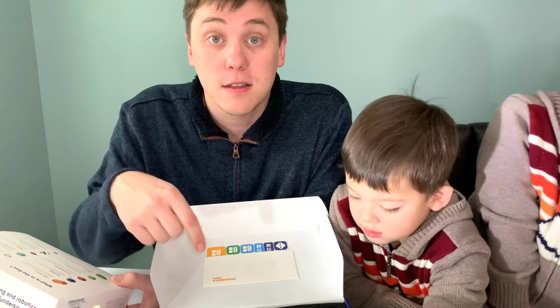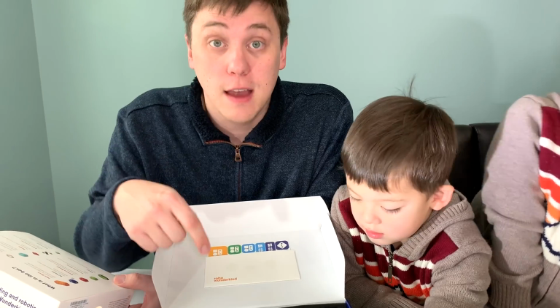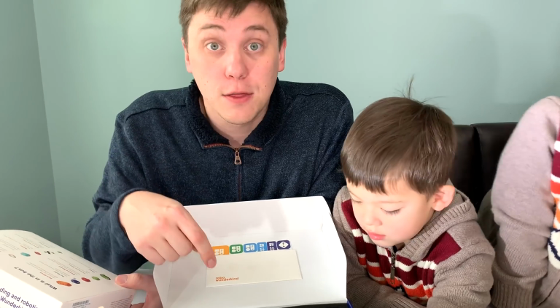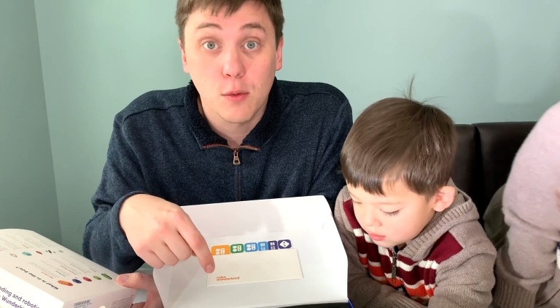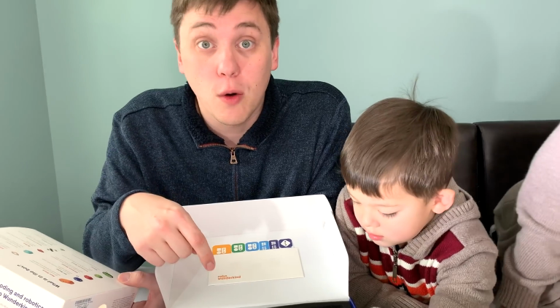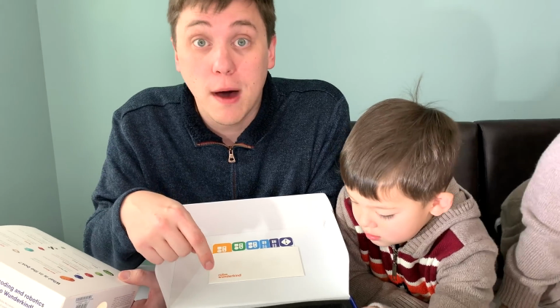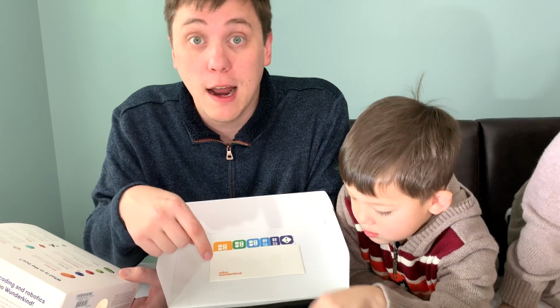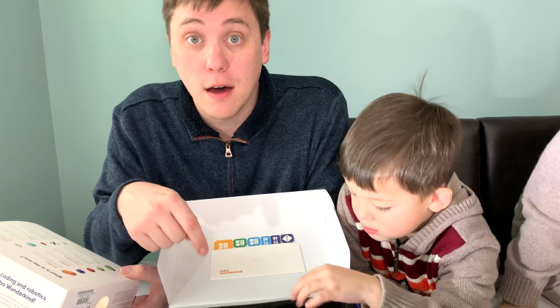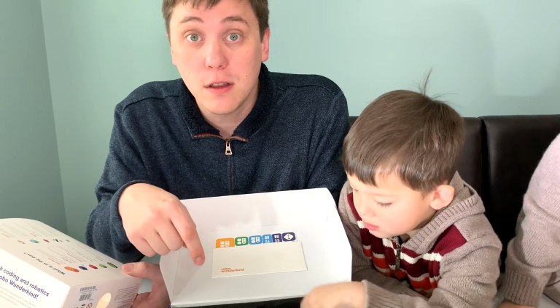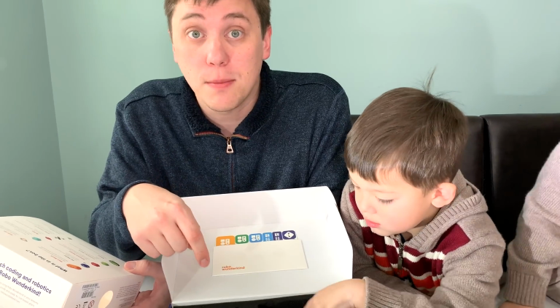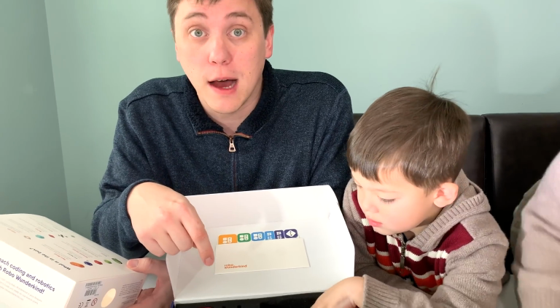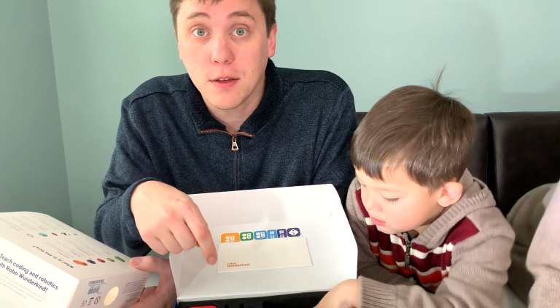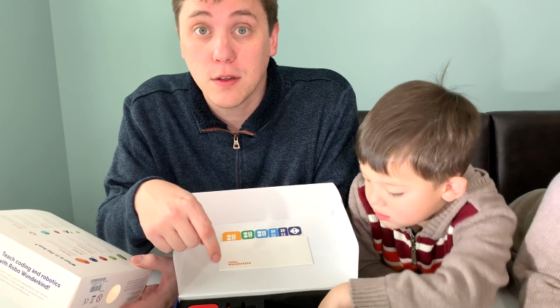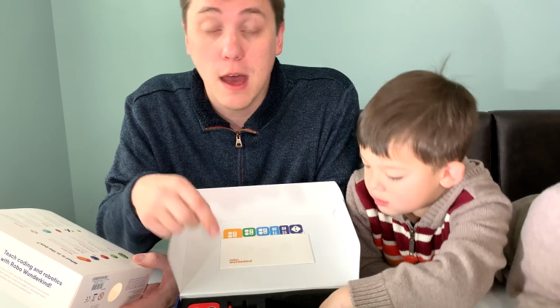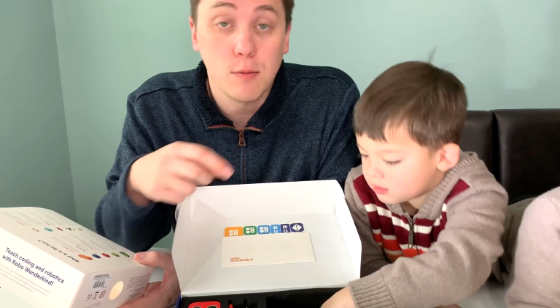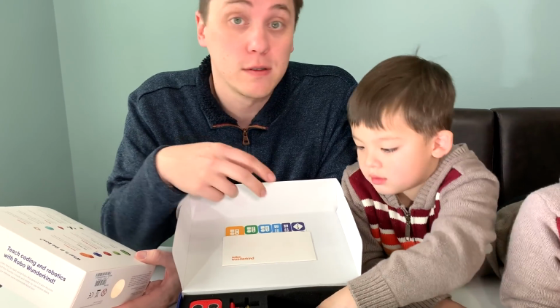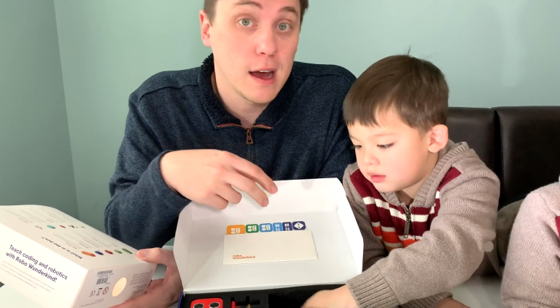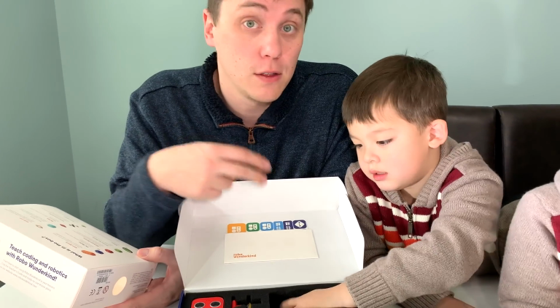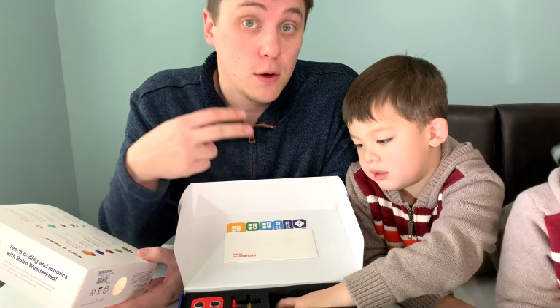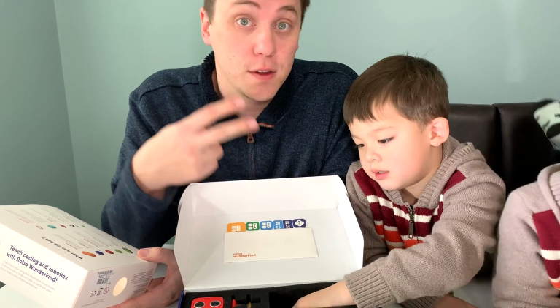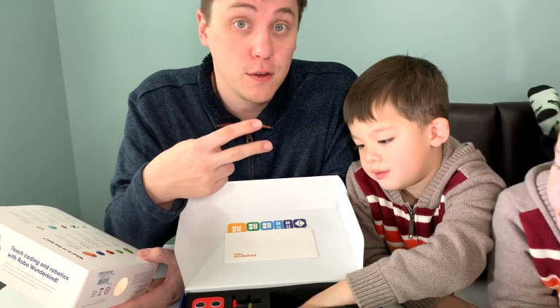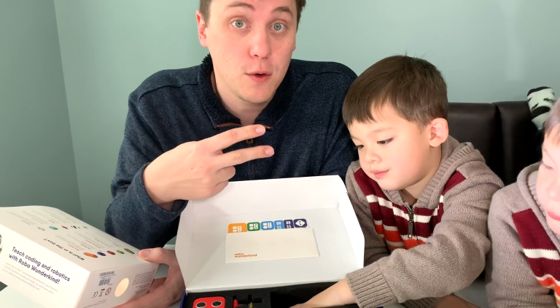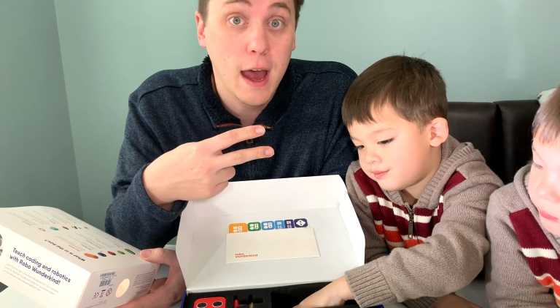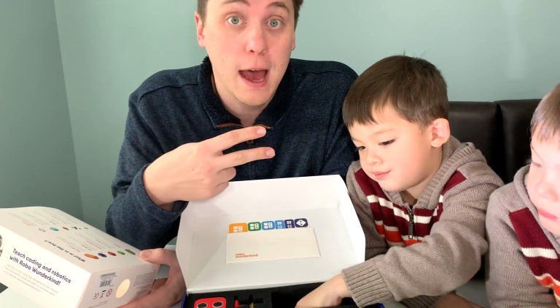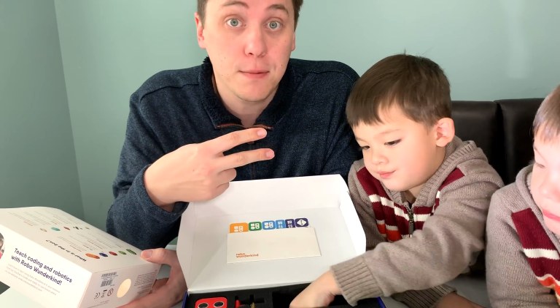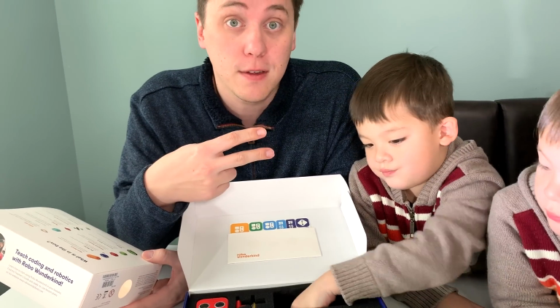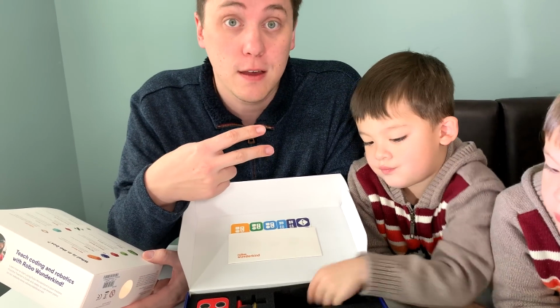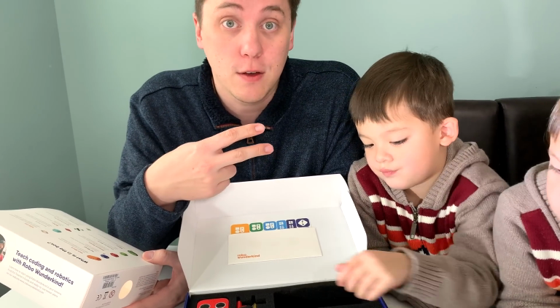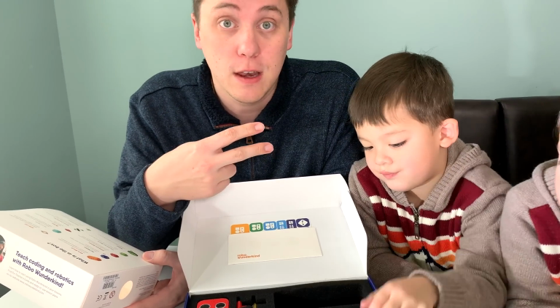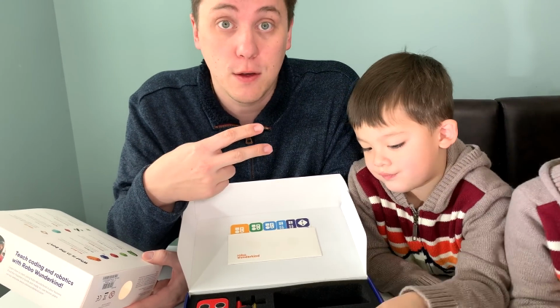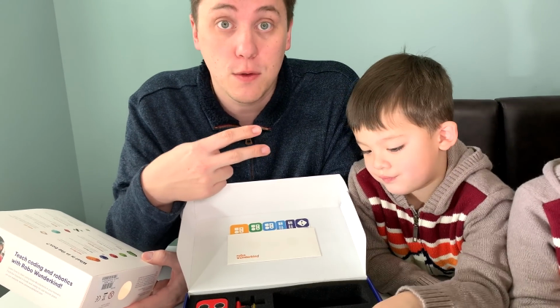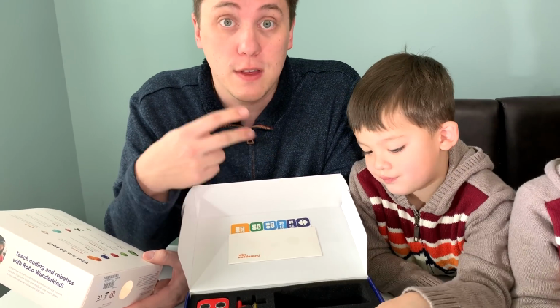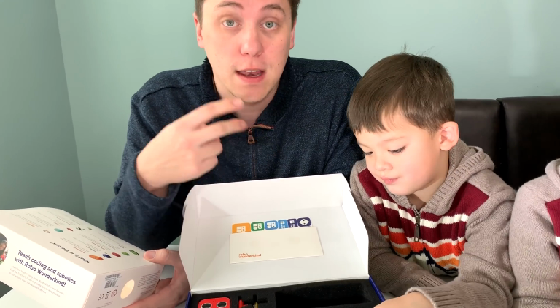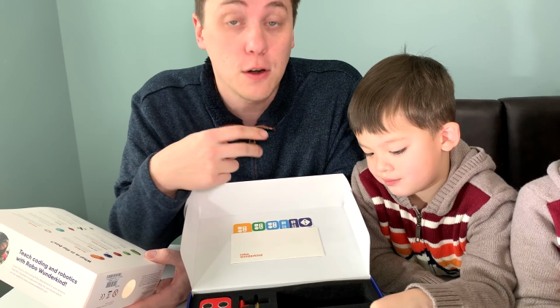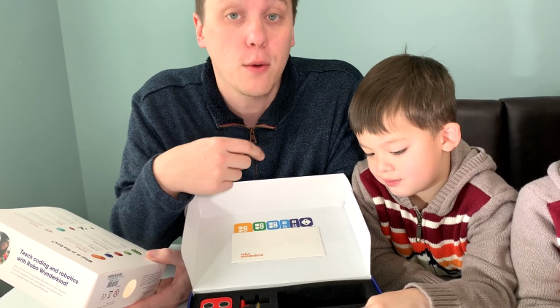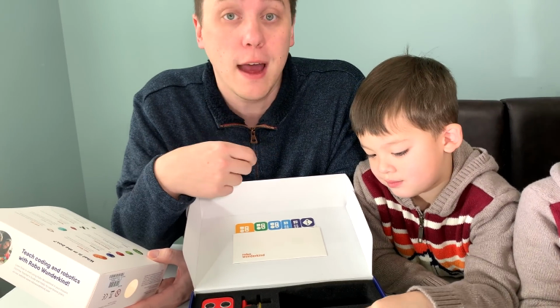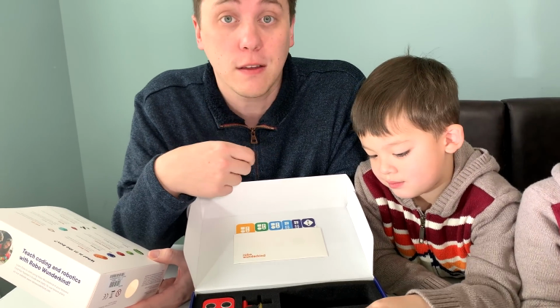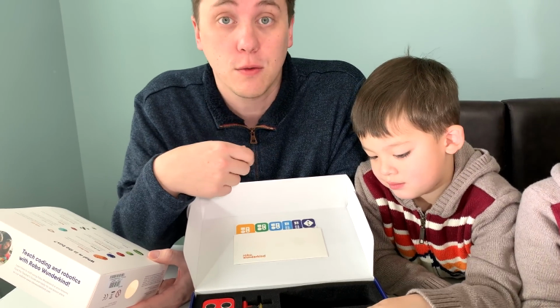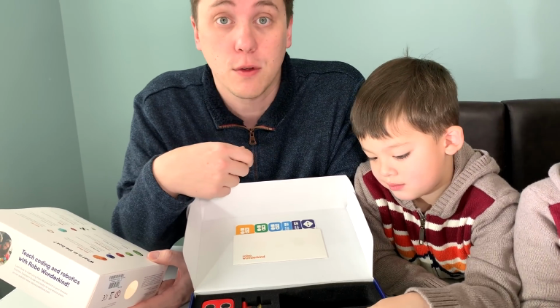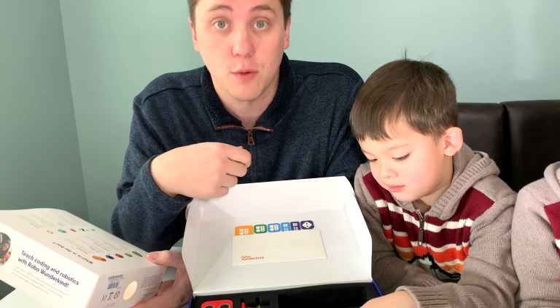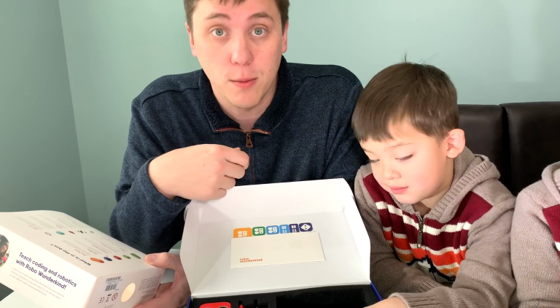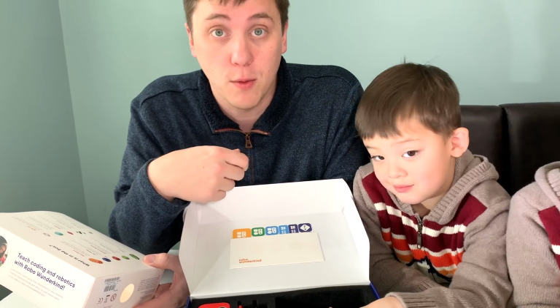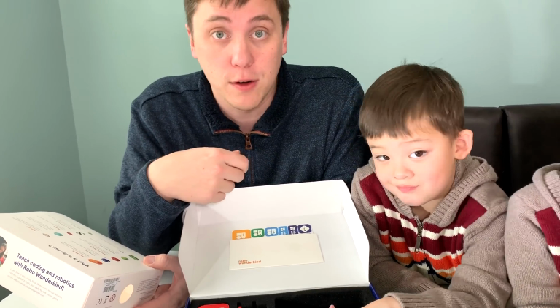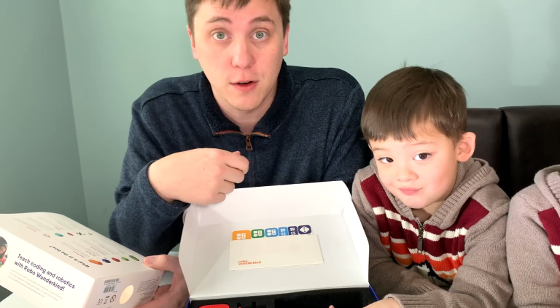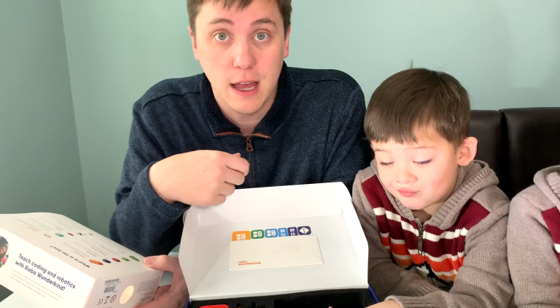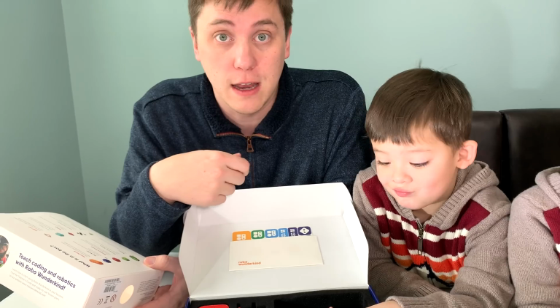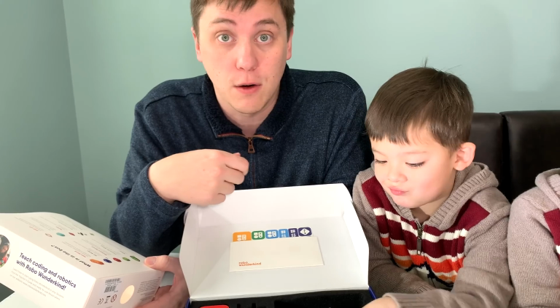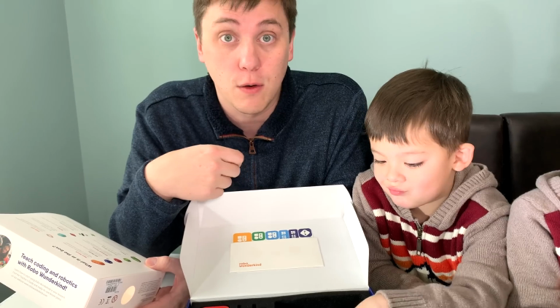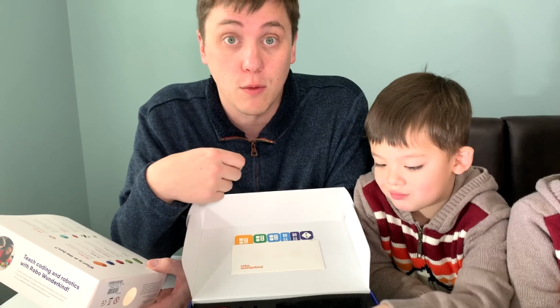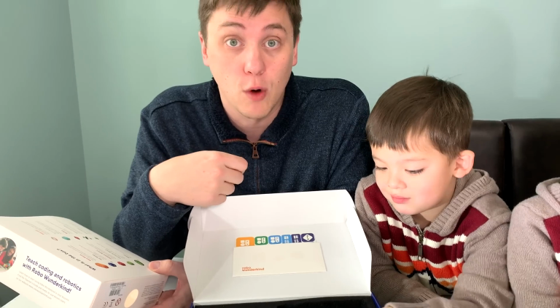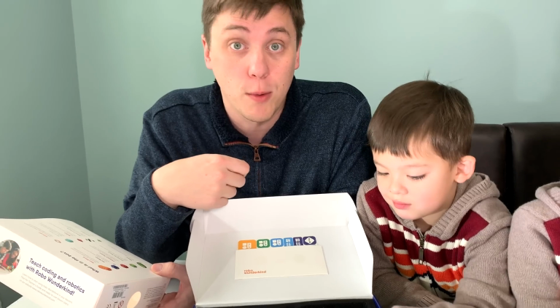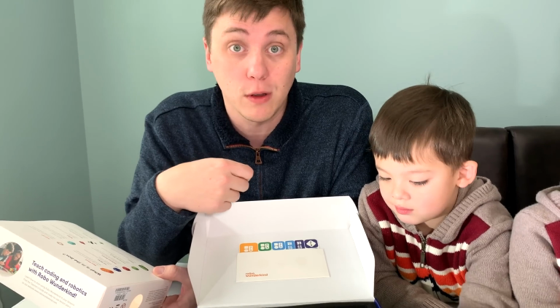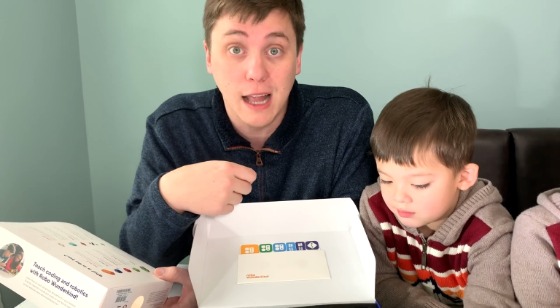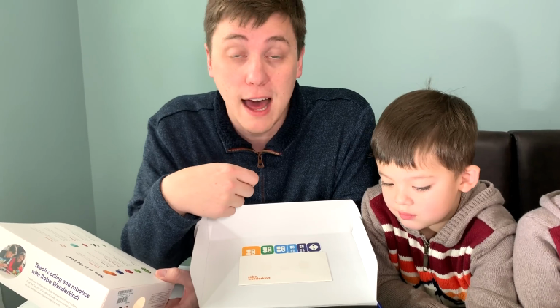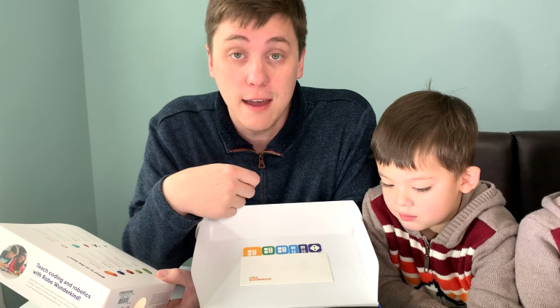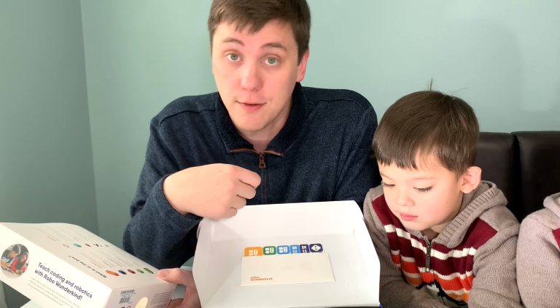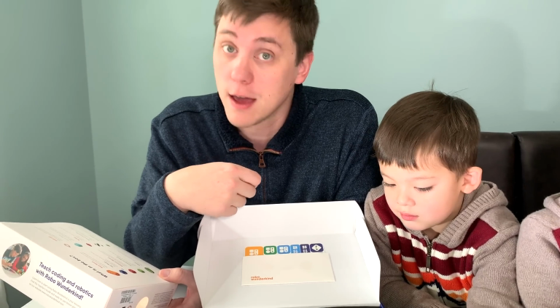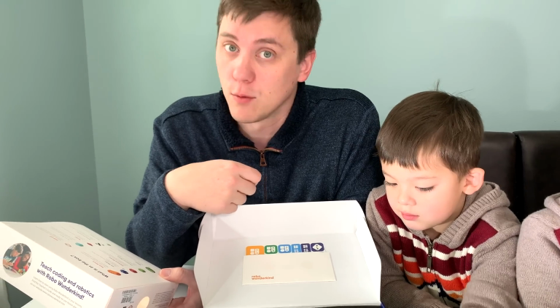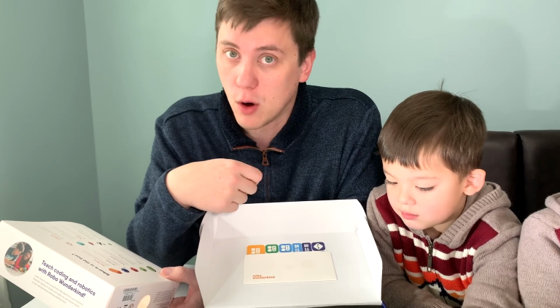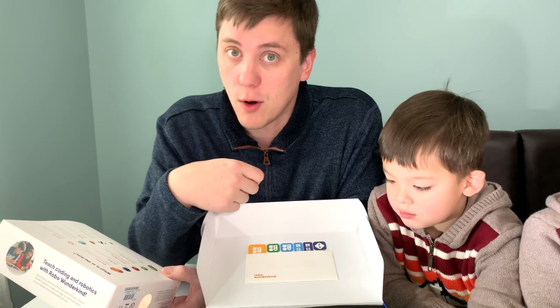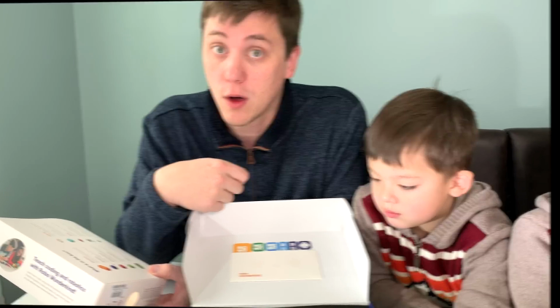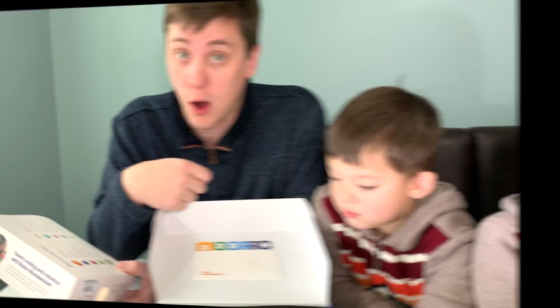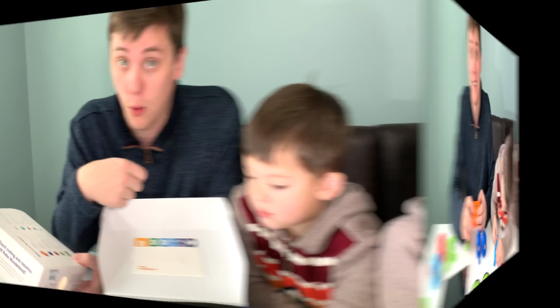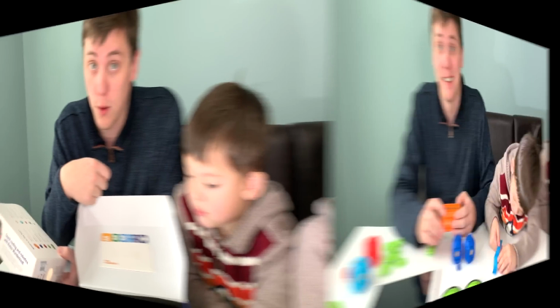Let's take the robot out of the box and we'll download the two apps that you can use to interact with Robo Wunderkind: Robo Live and Robo Code.